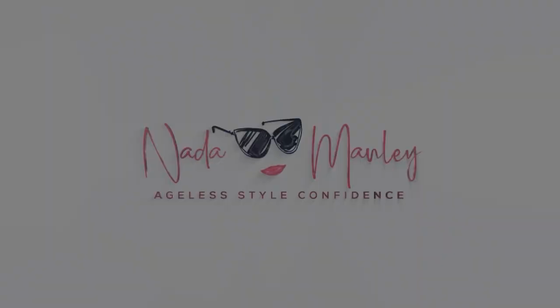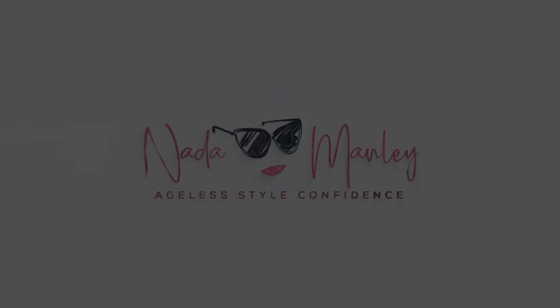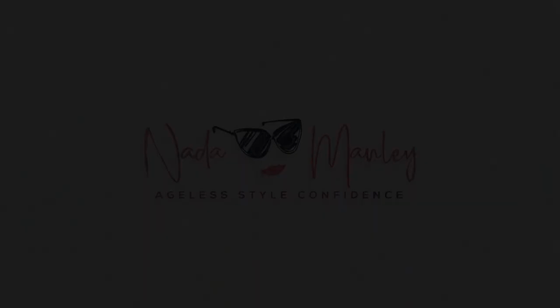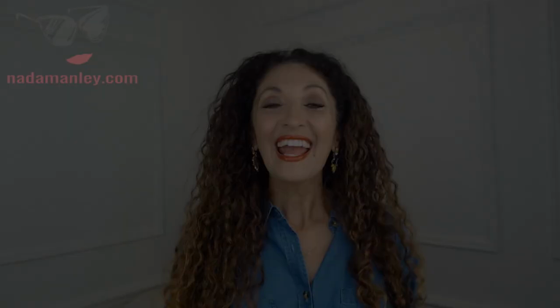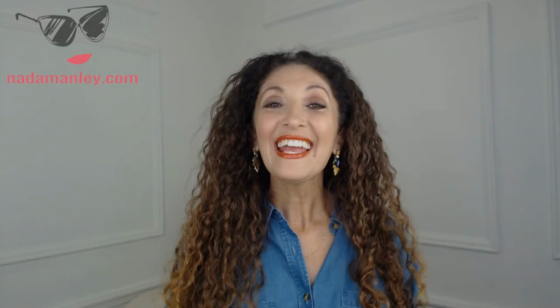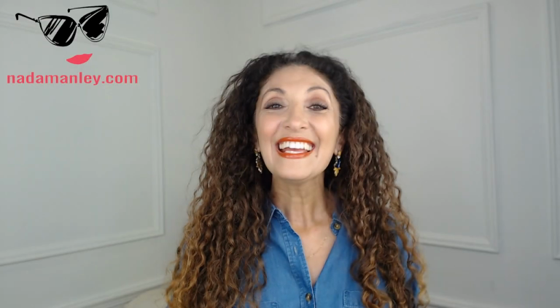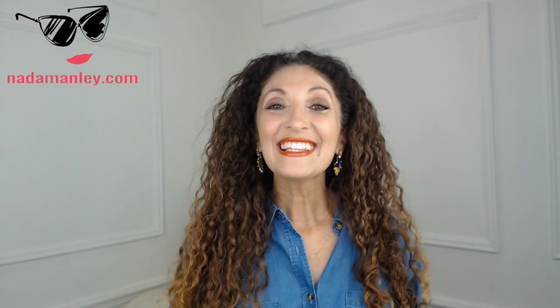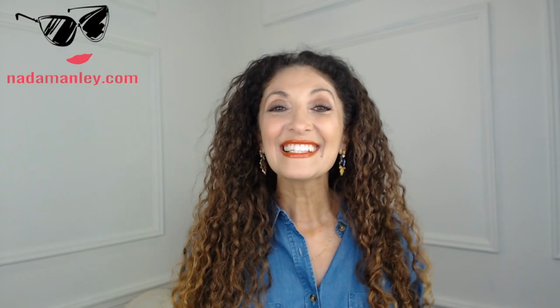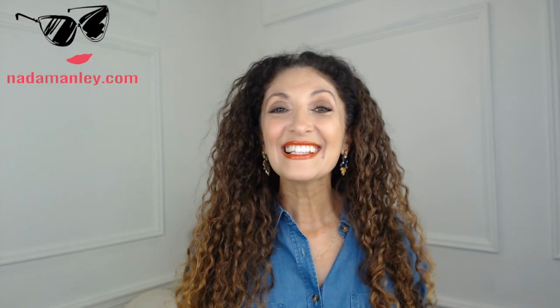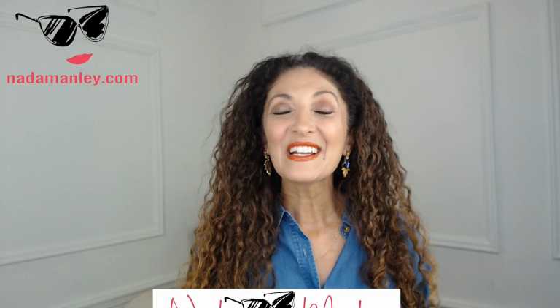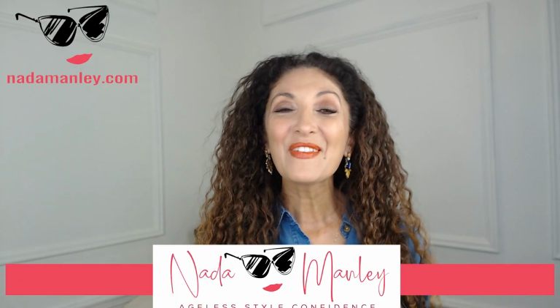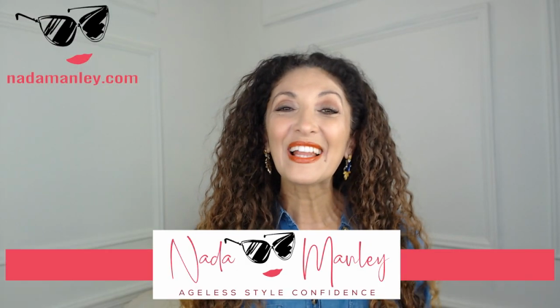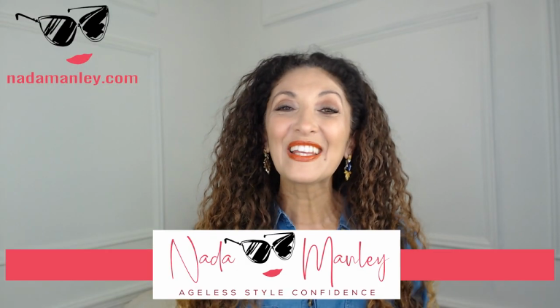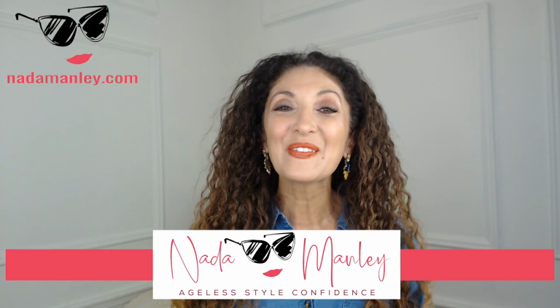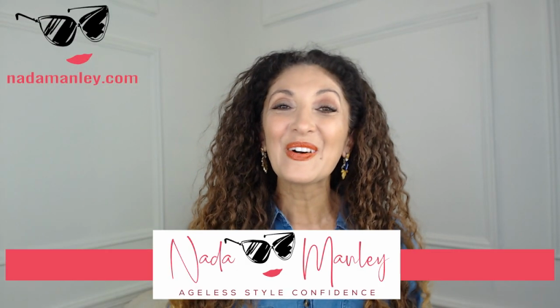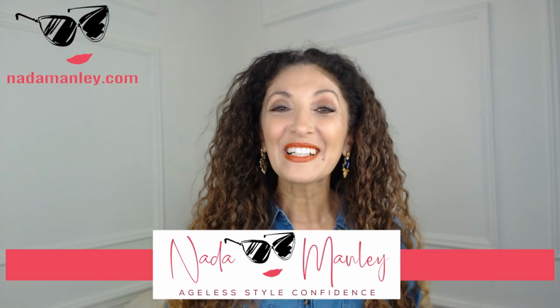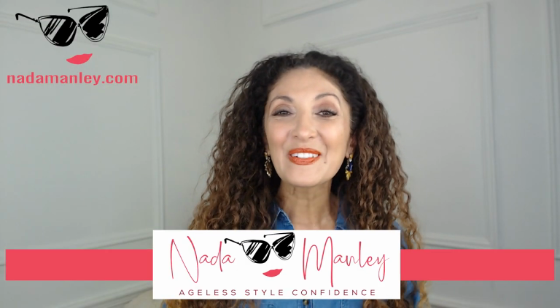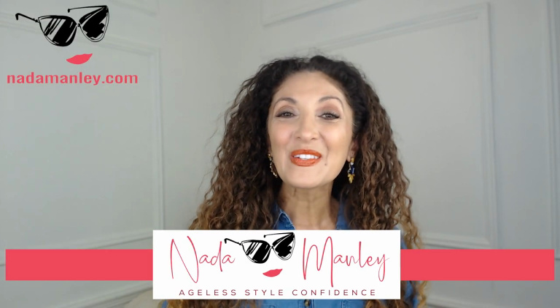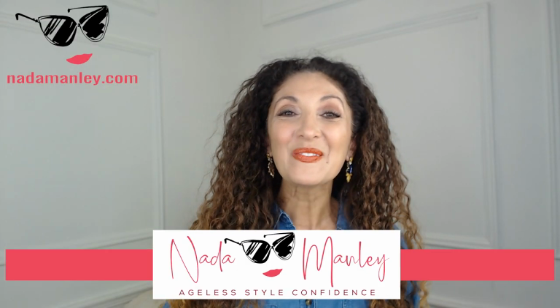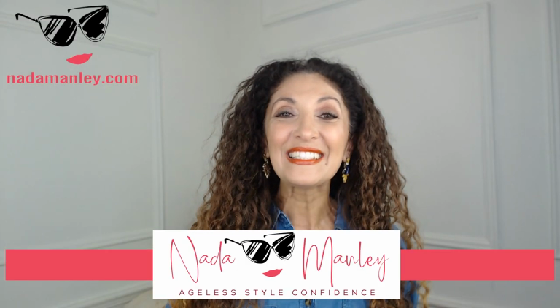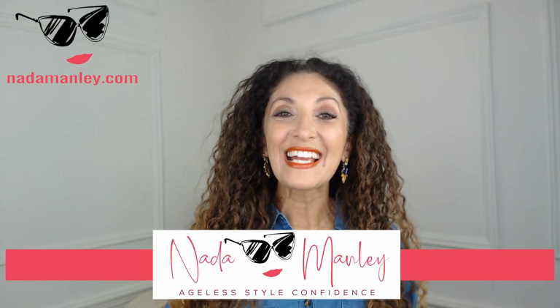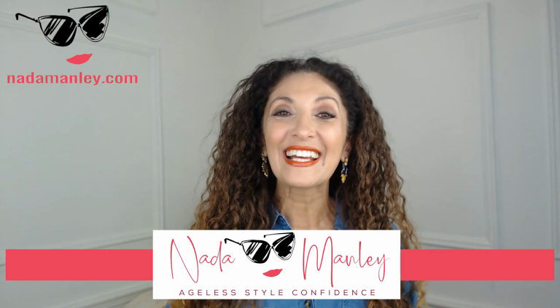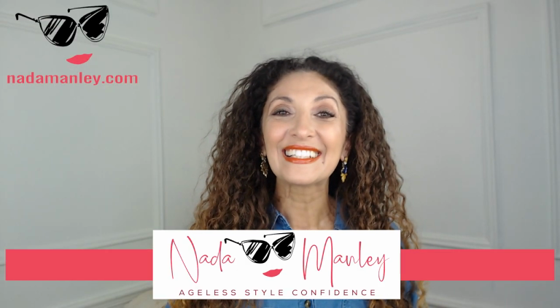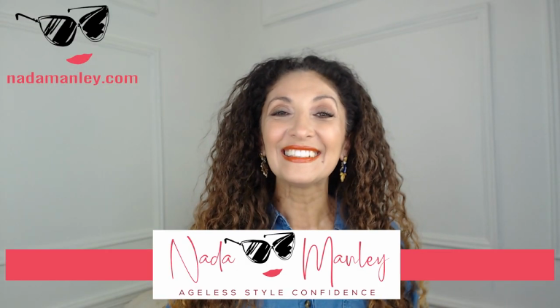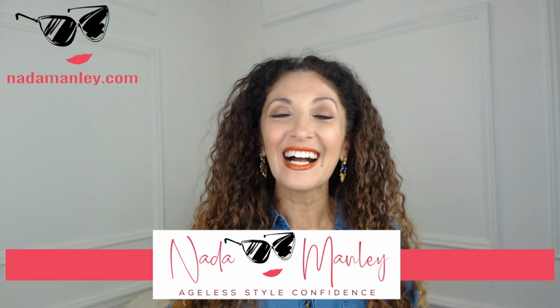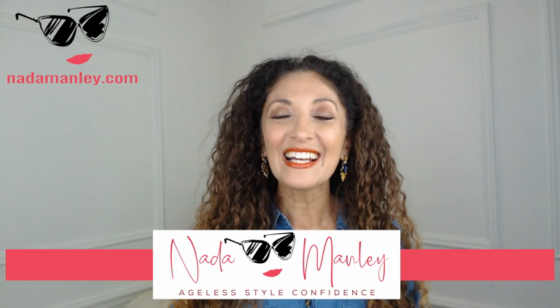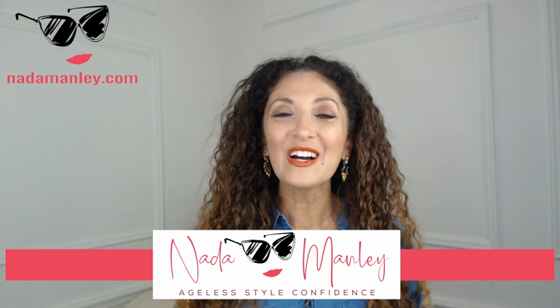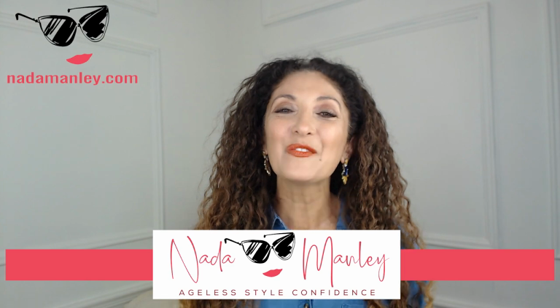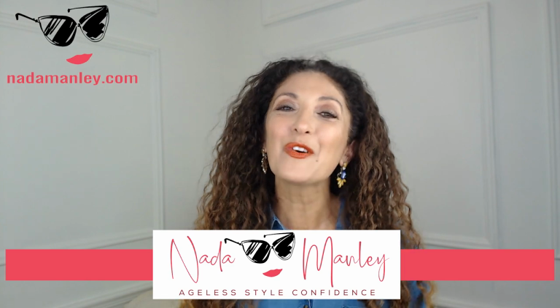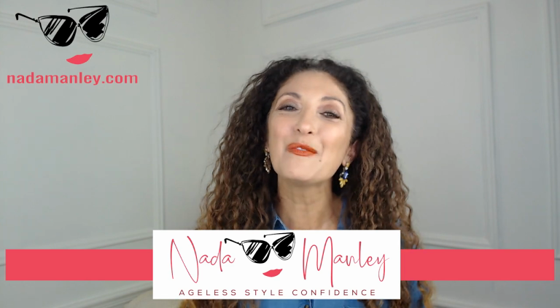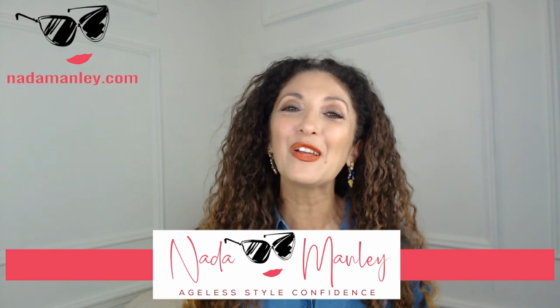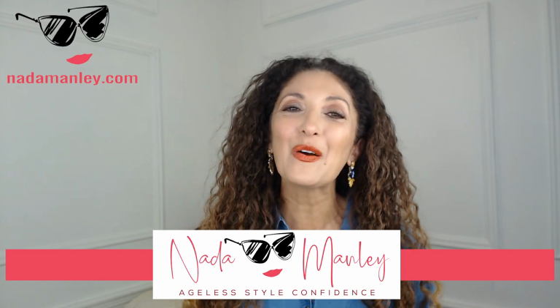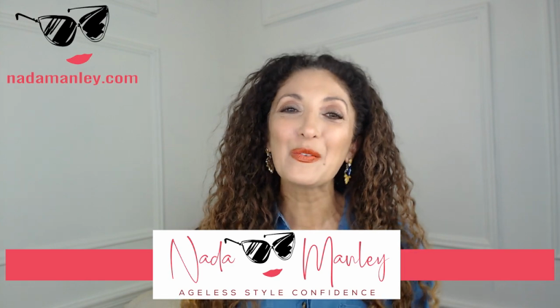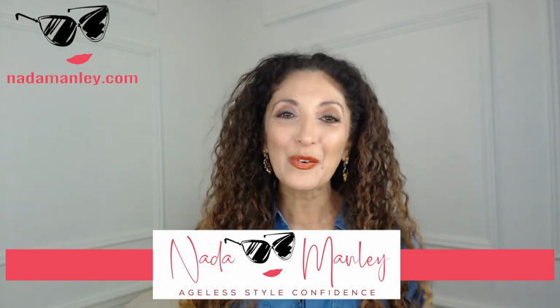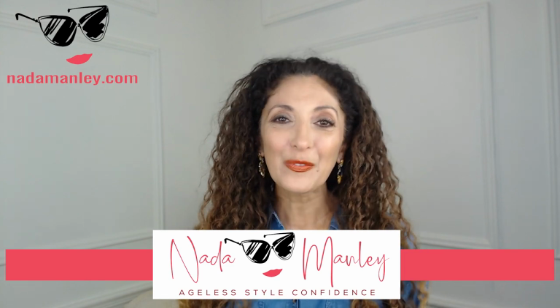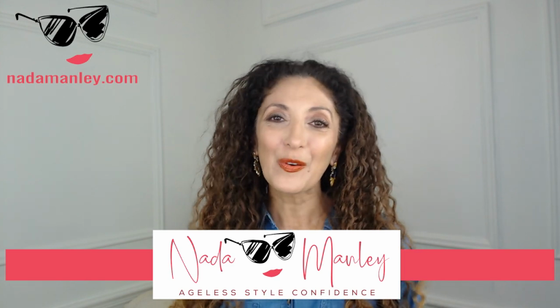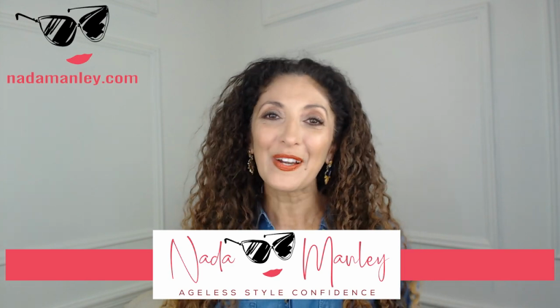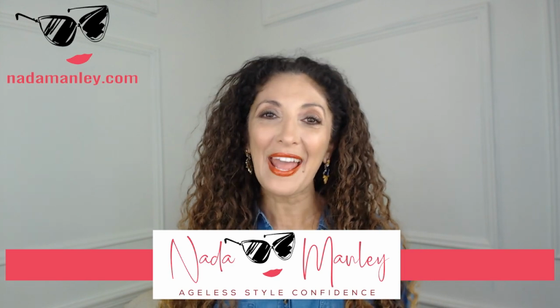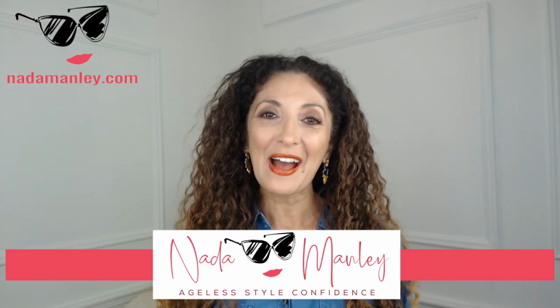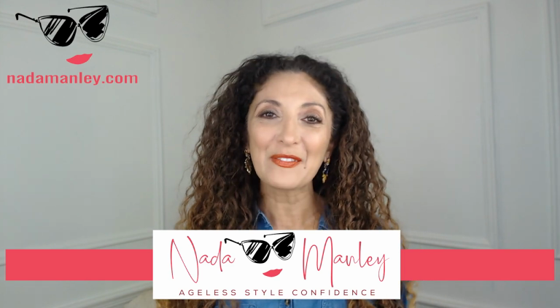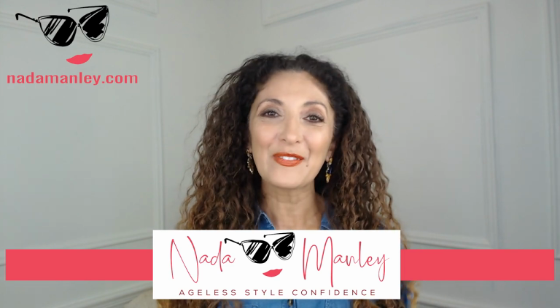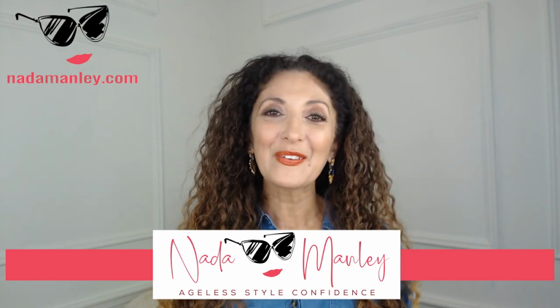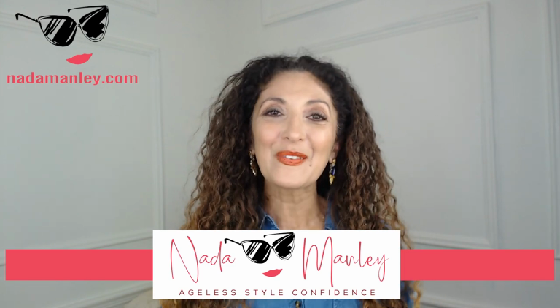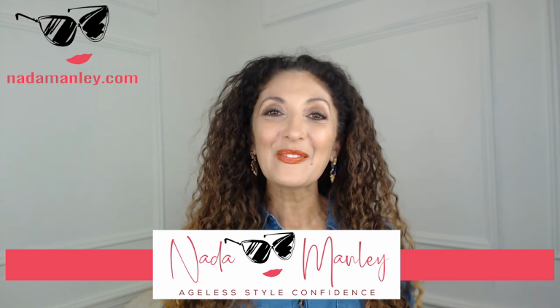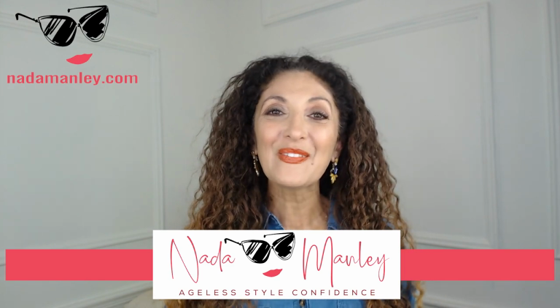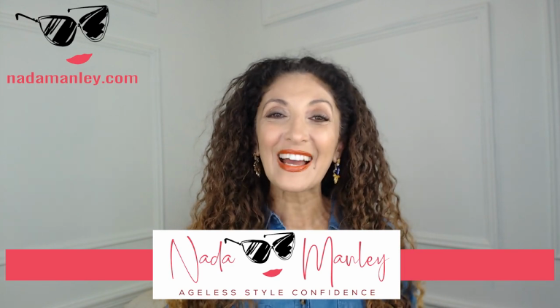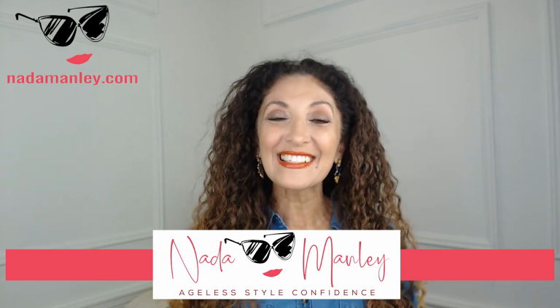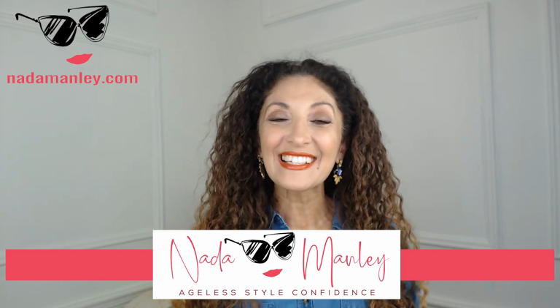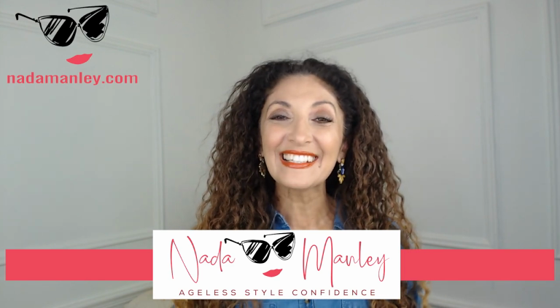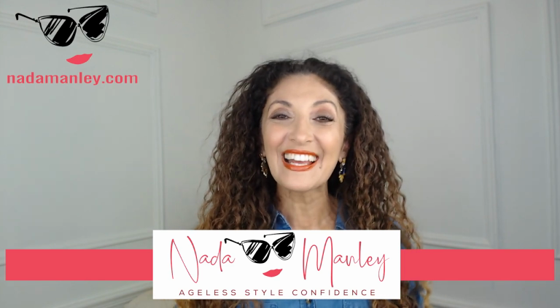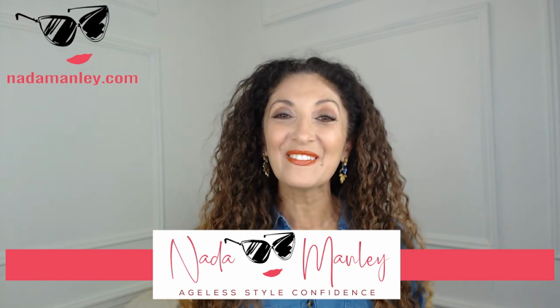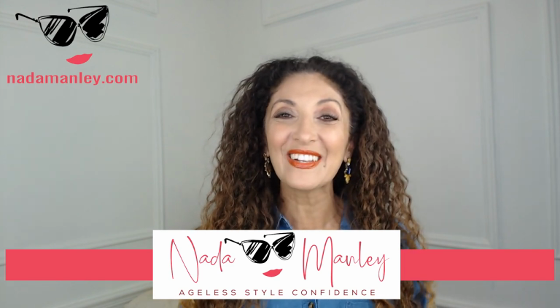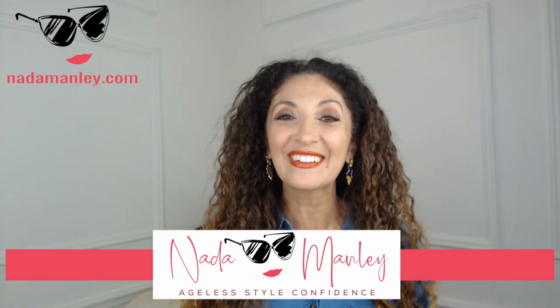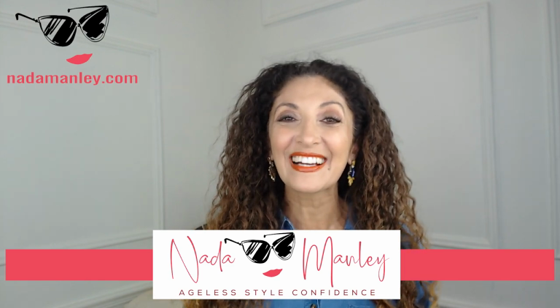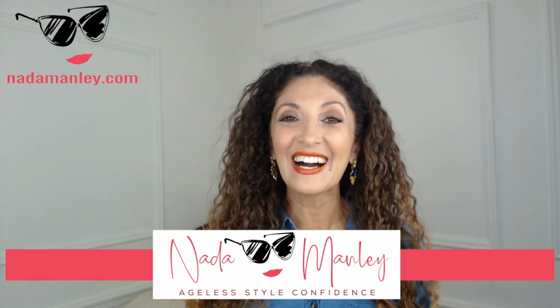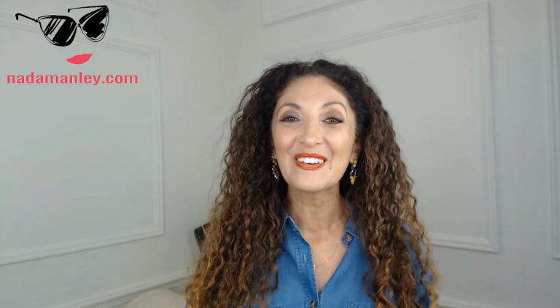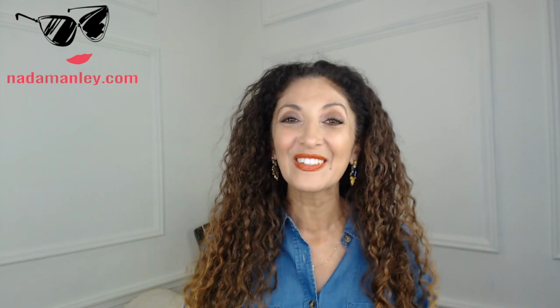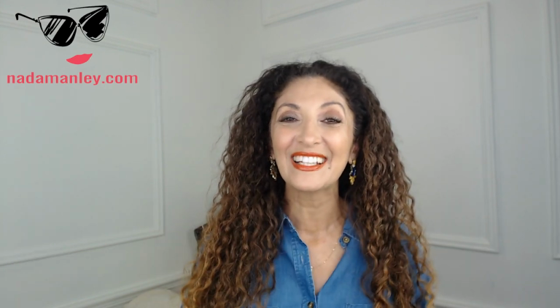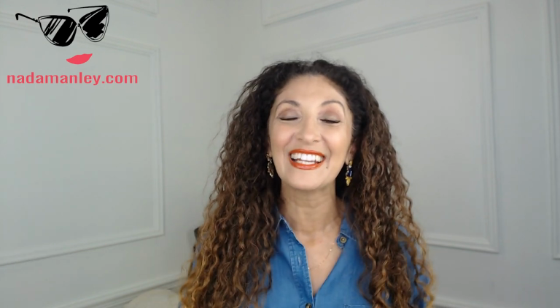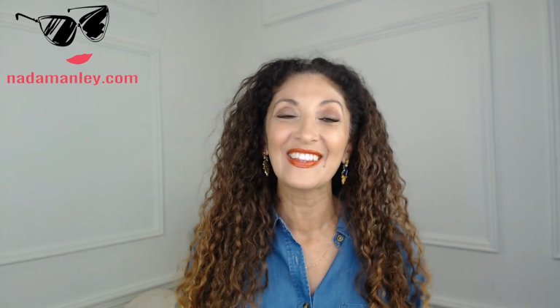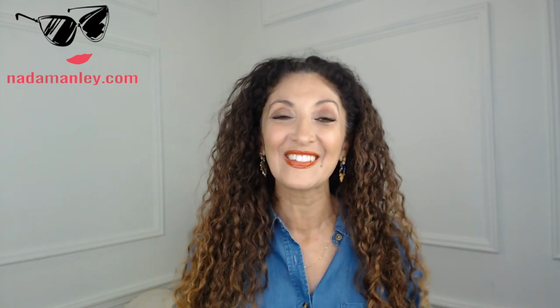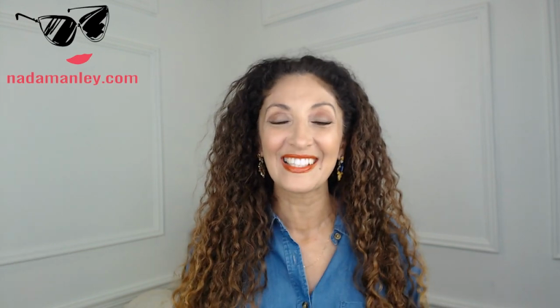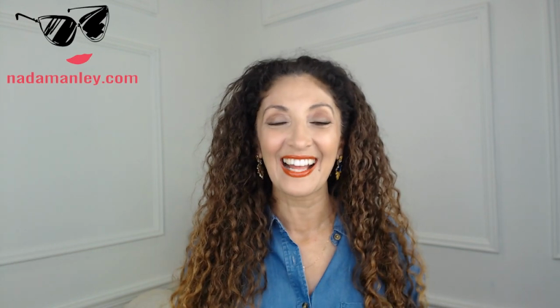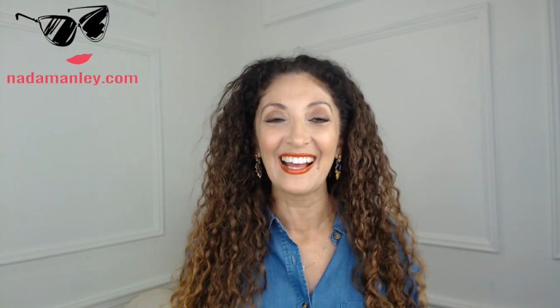Hey, this is Neta Manly. Welcome to my channel. I help women over 40 have fun with fashion and feel confident in their style.